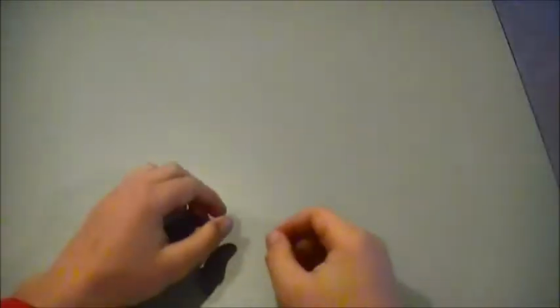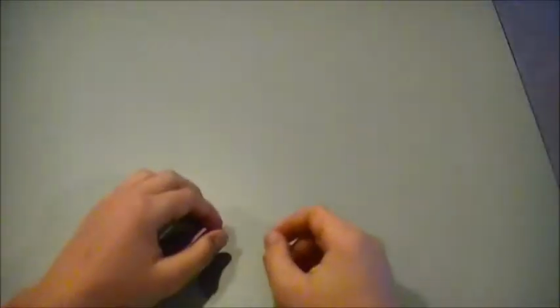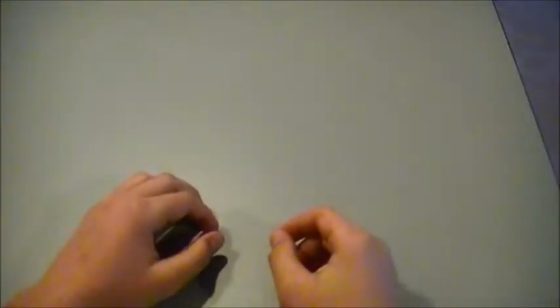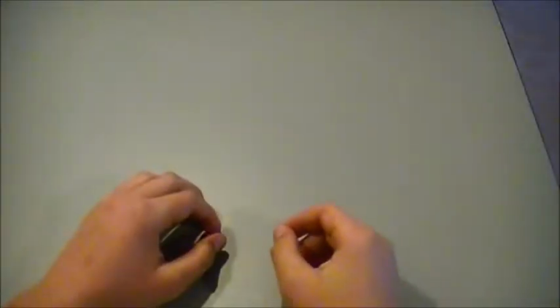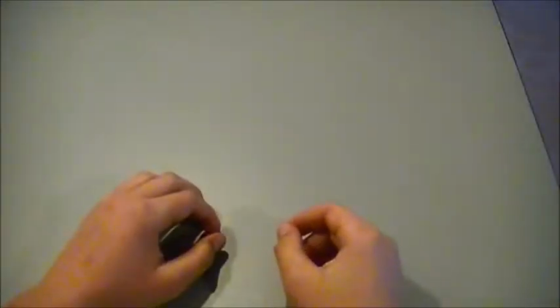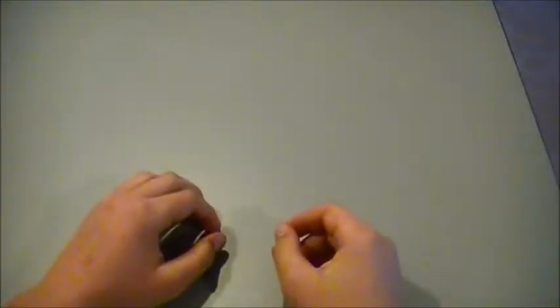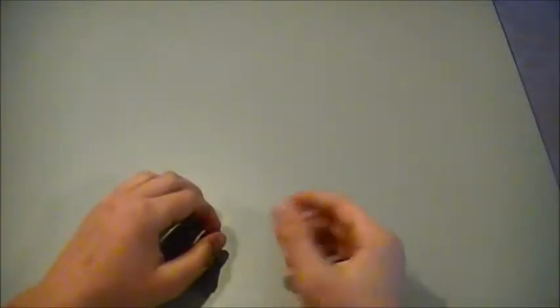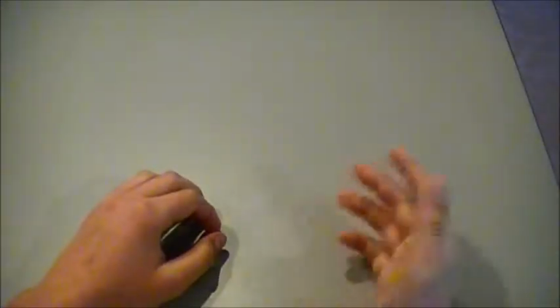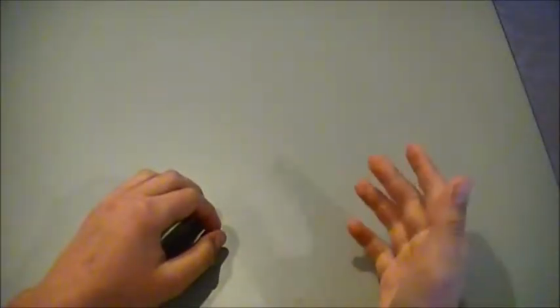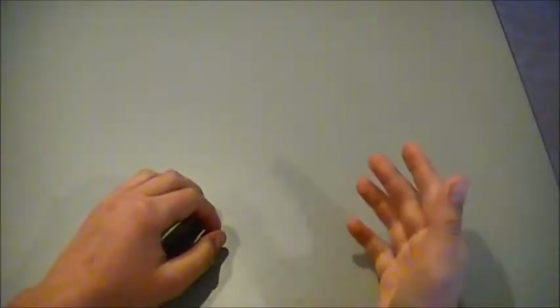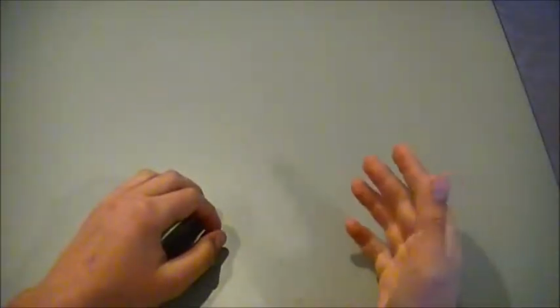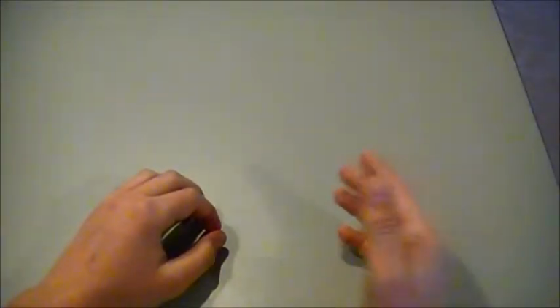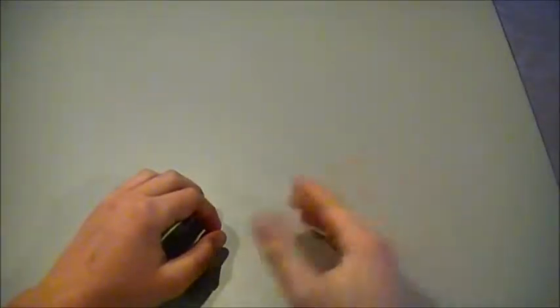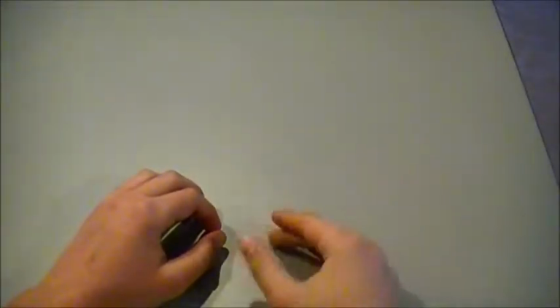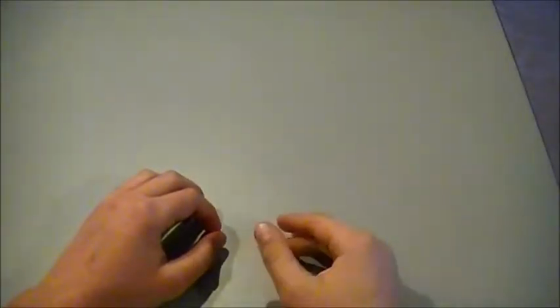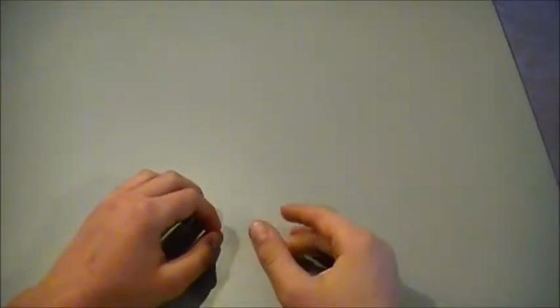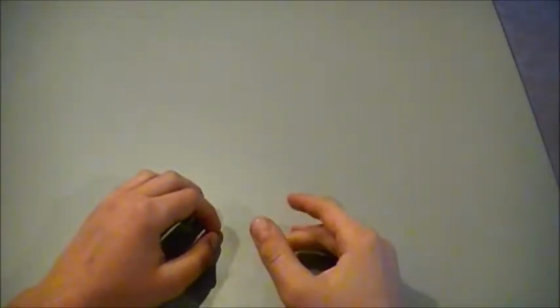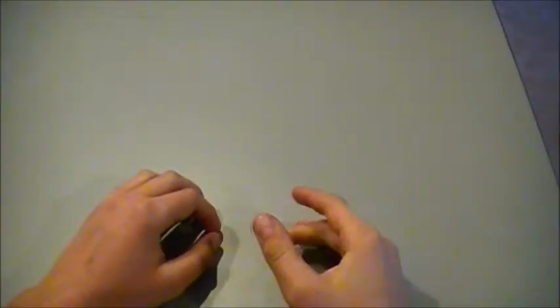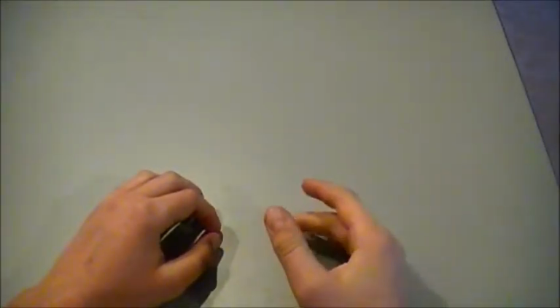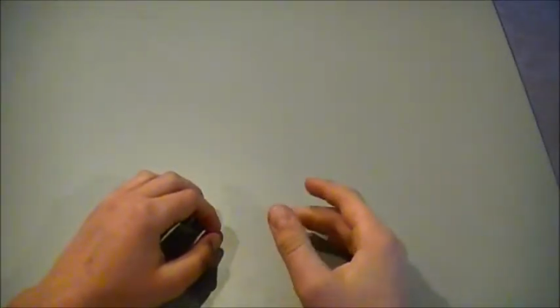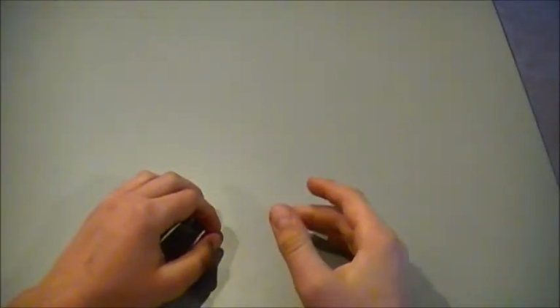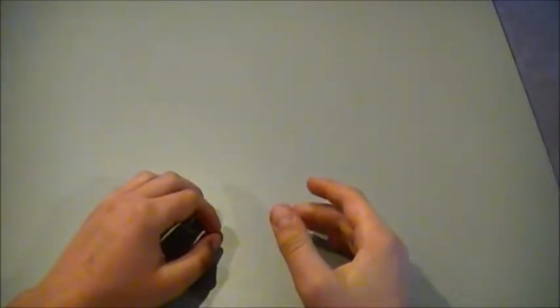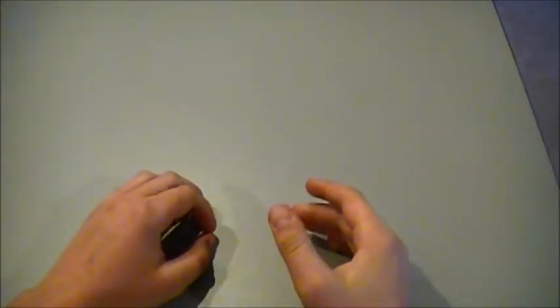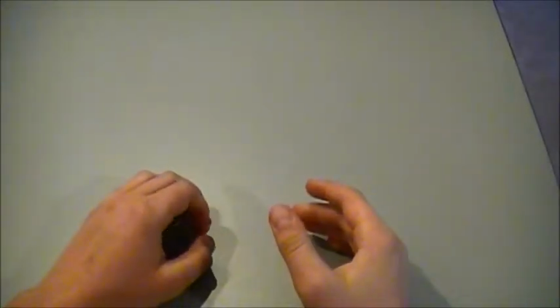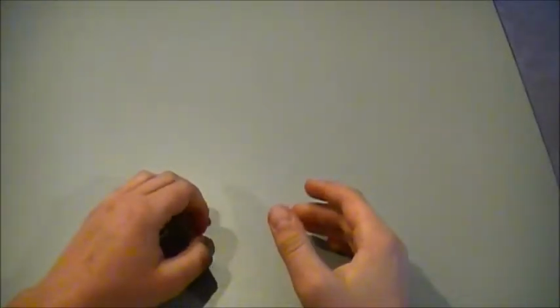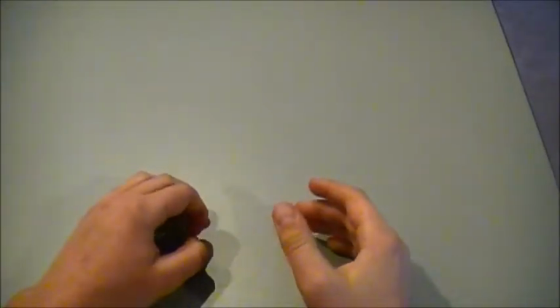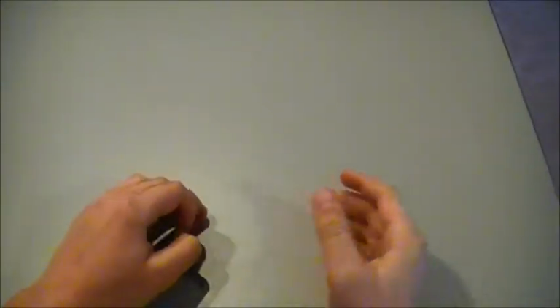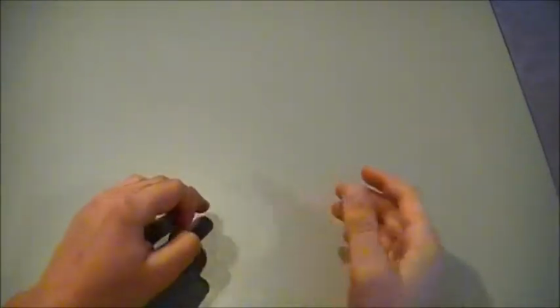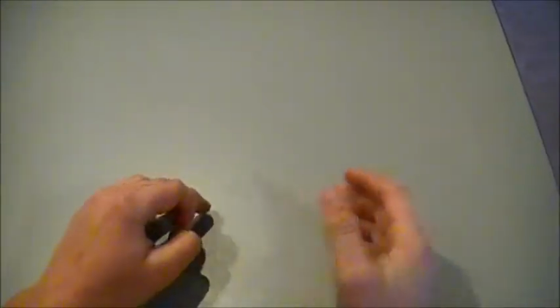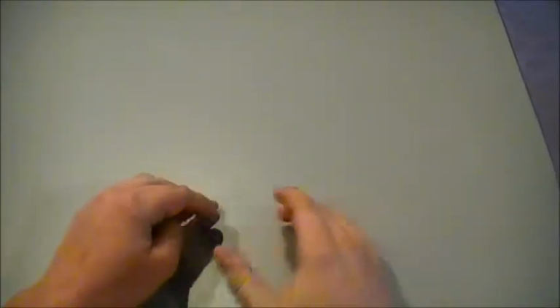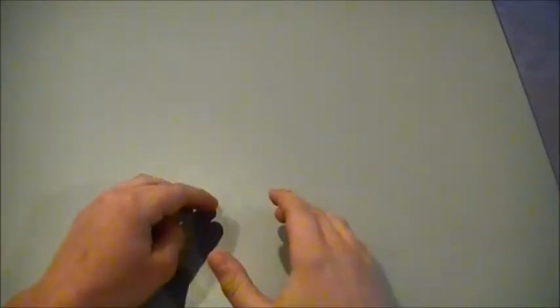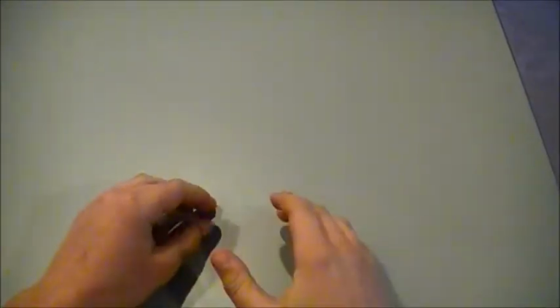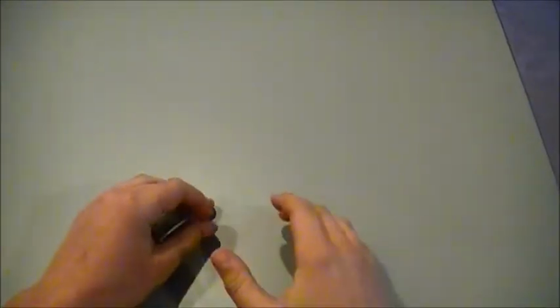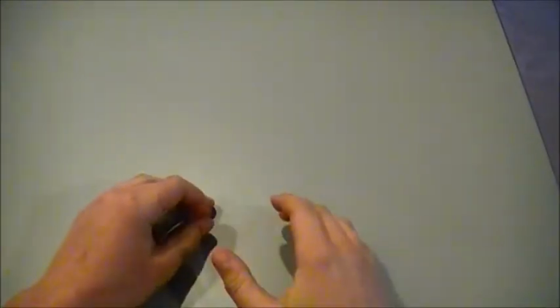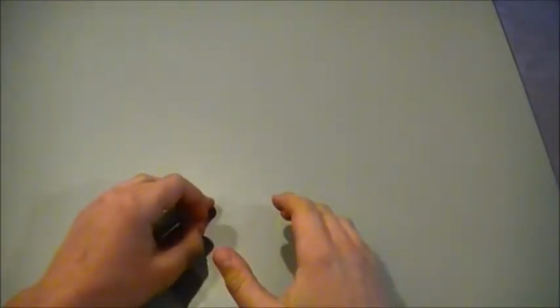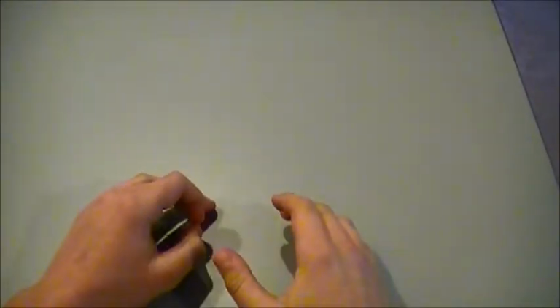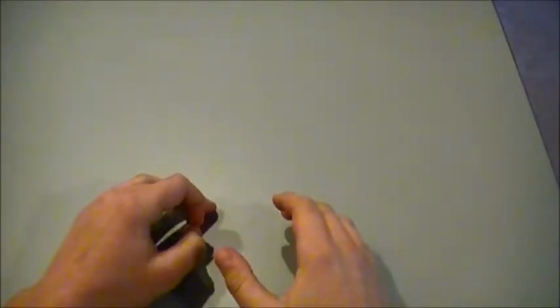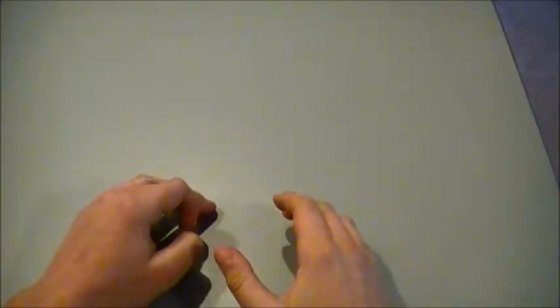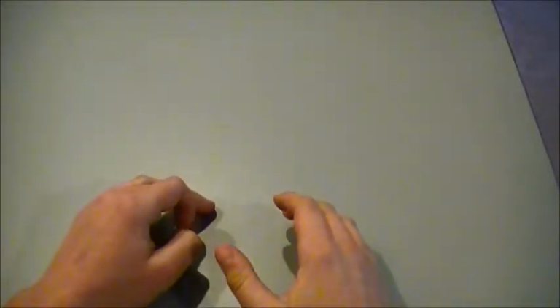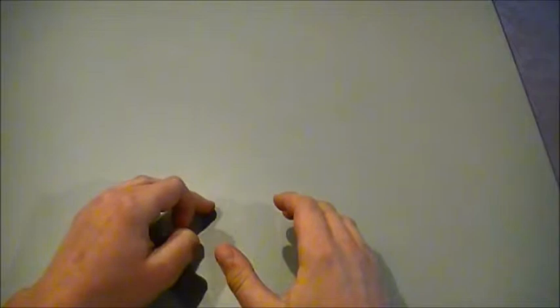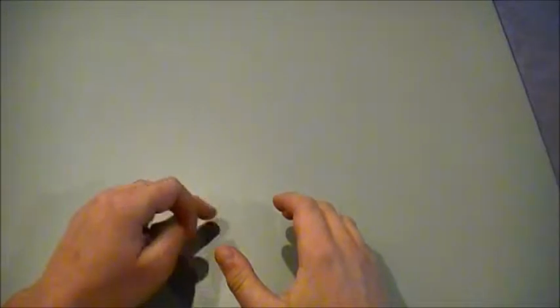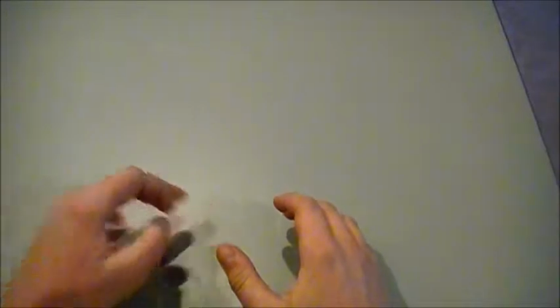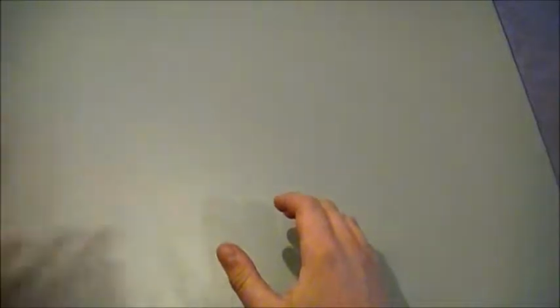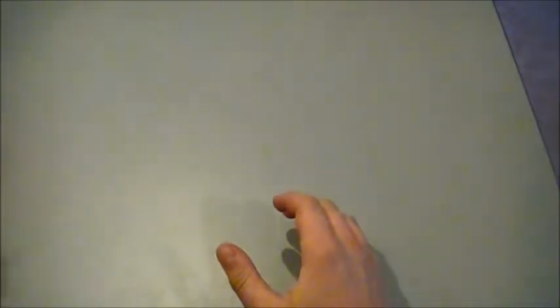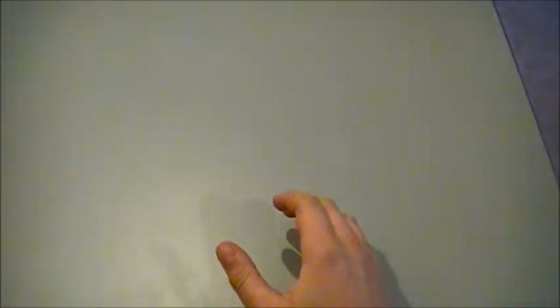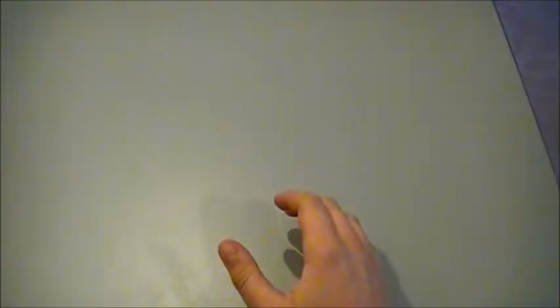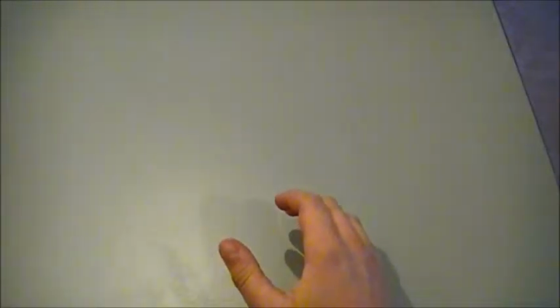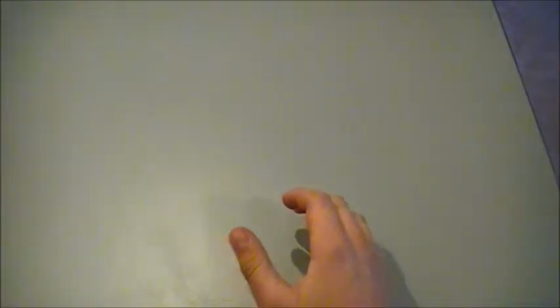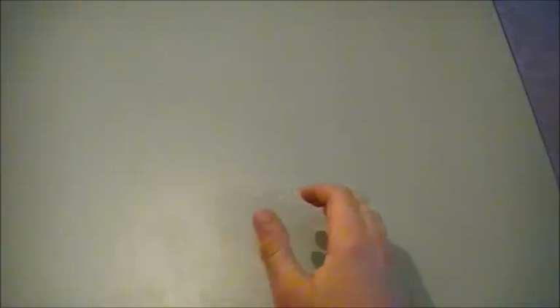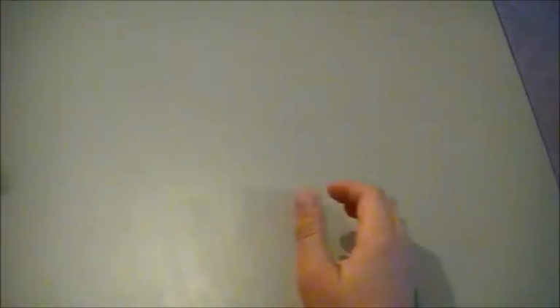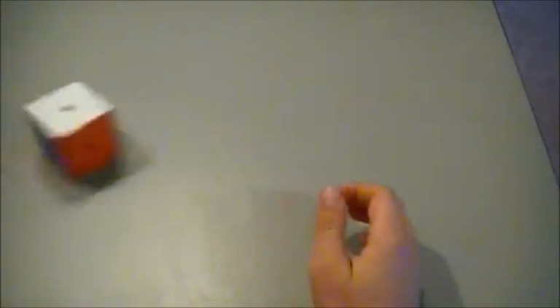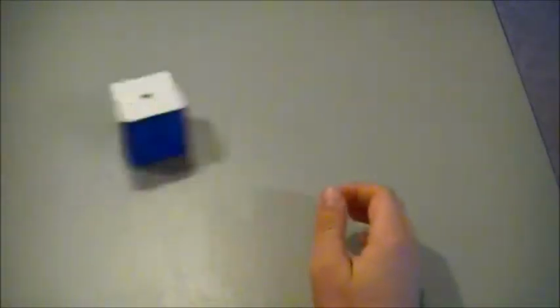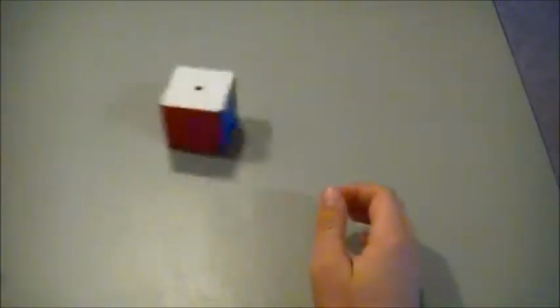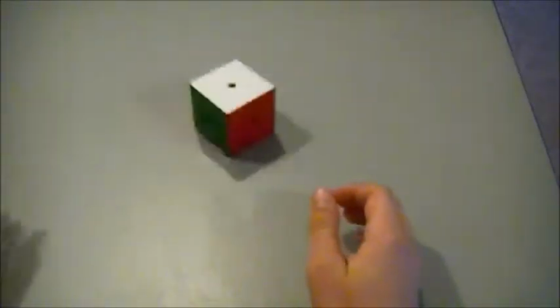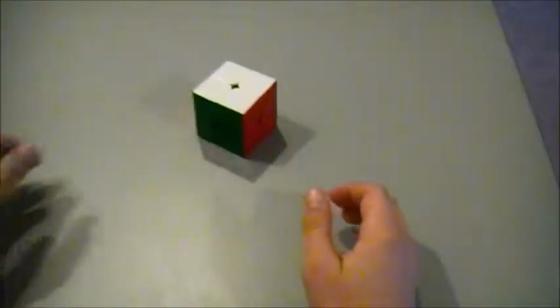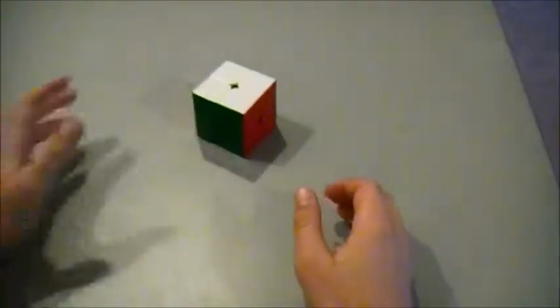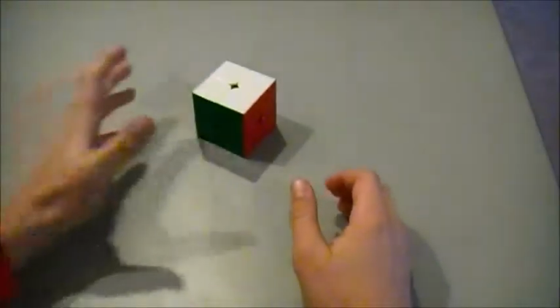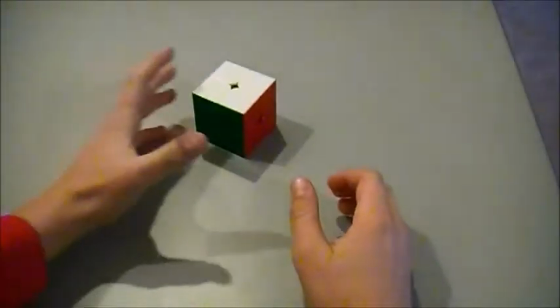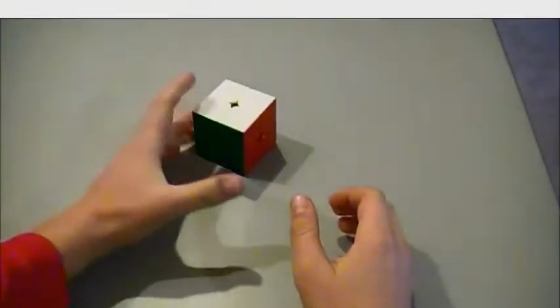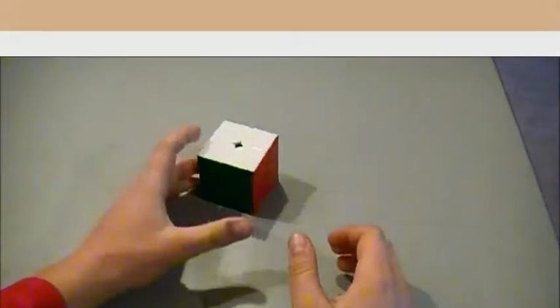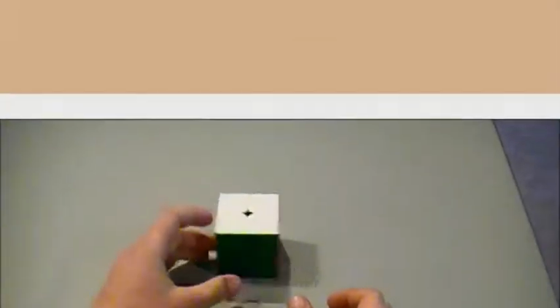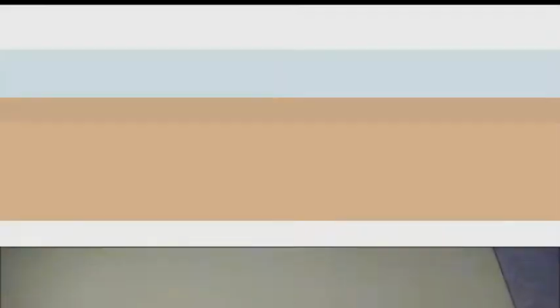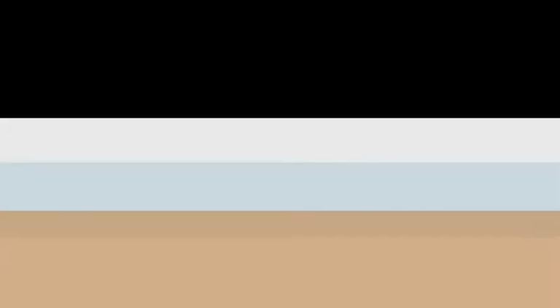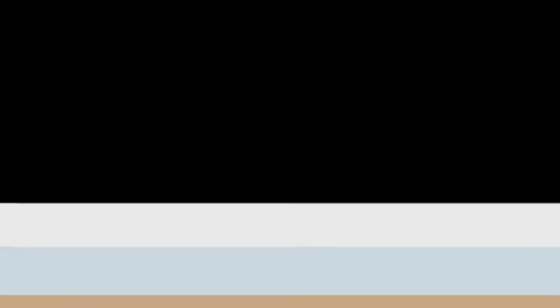Hey, what's going on guys? This is Shossieboy and today I'm going to teach you how to solve a 2x2 Rubik's Cube.